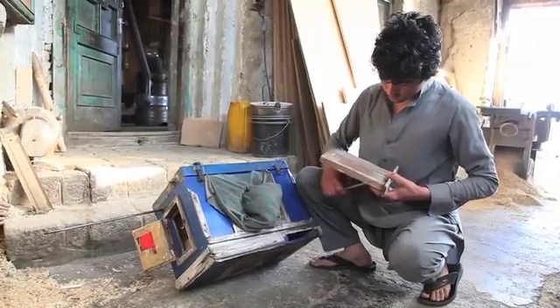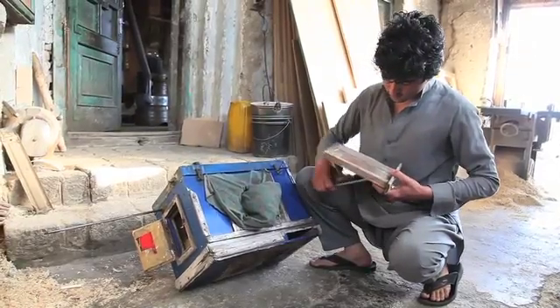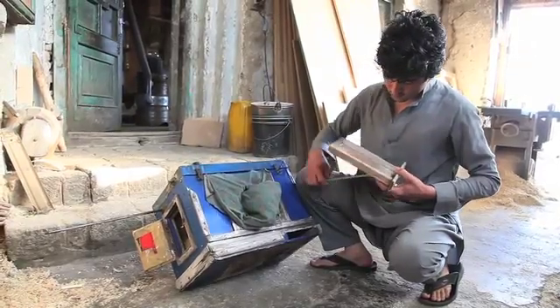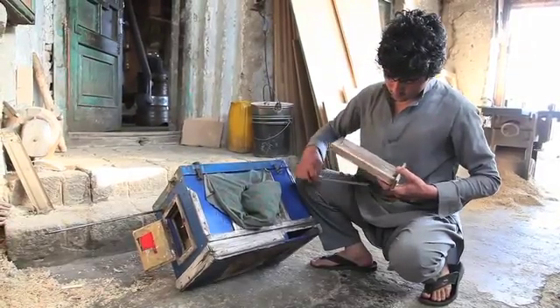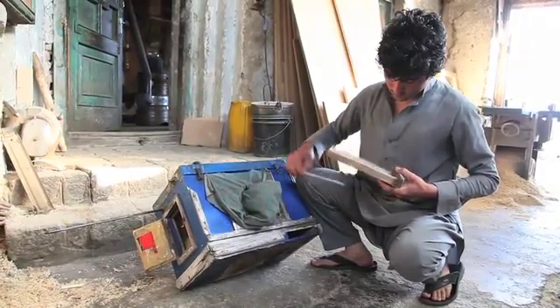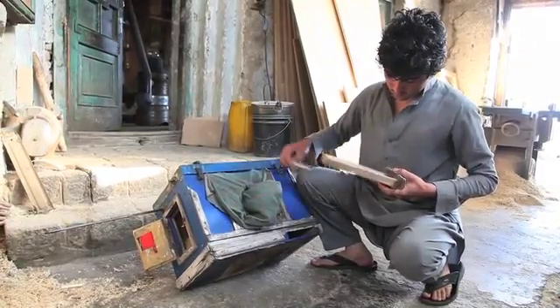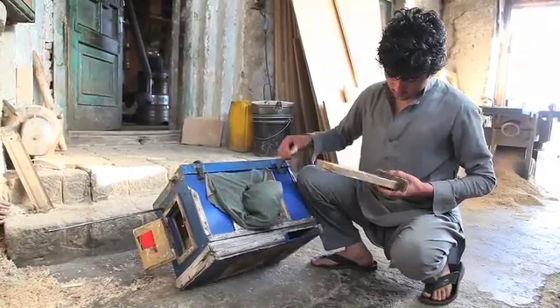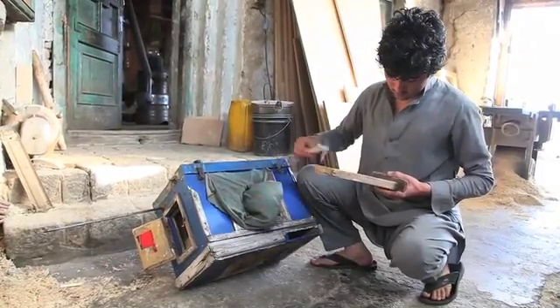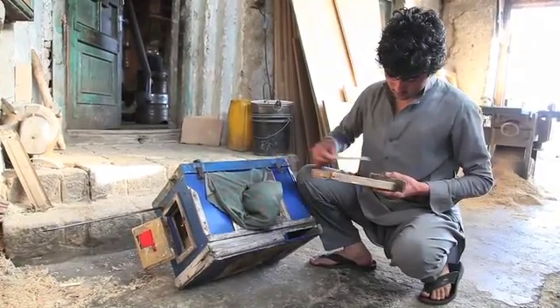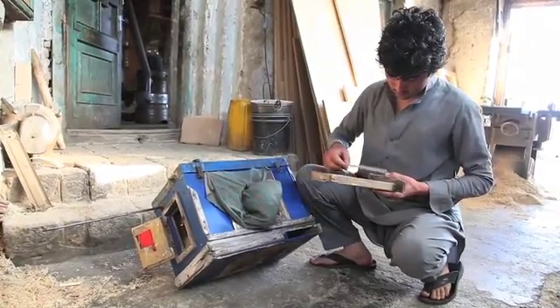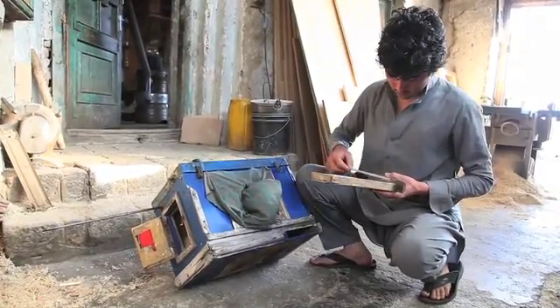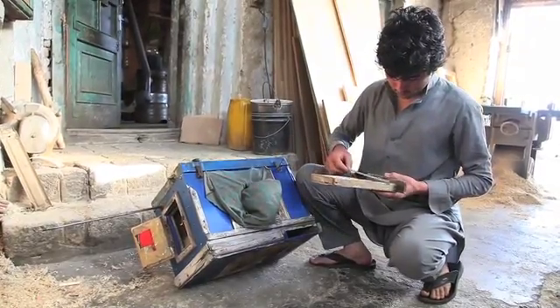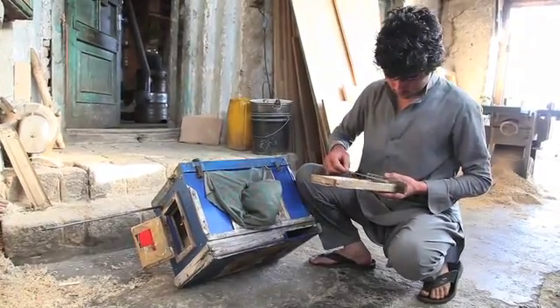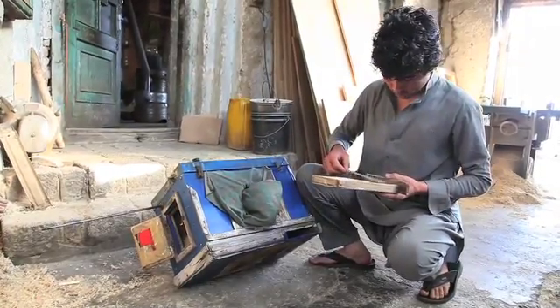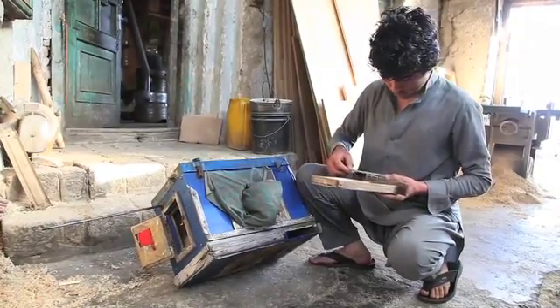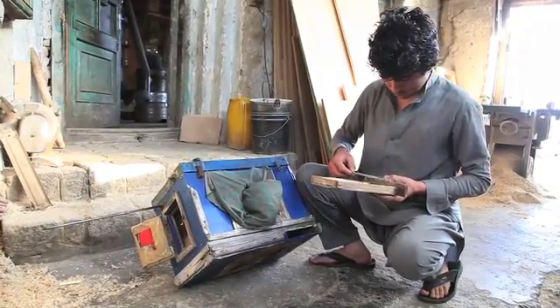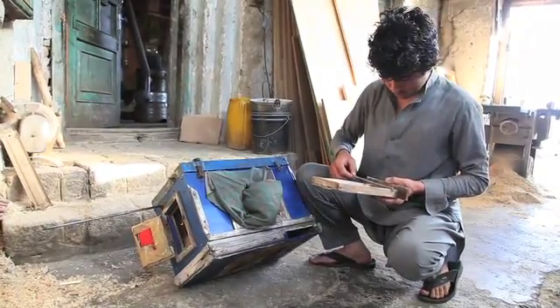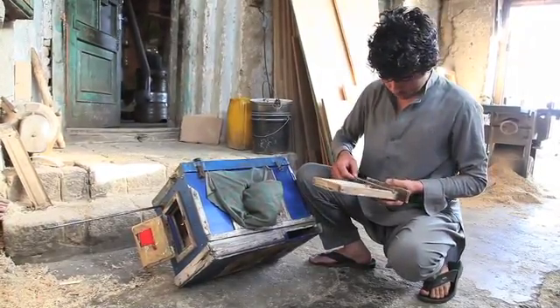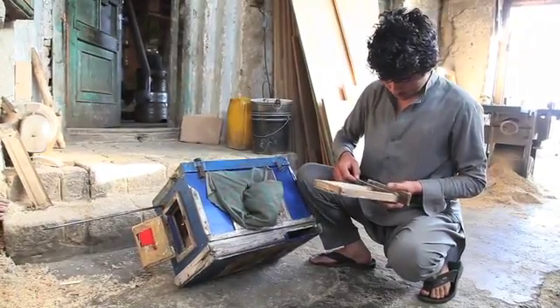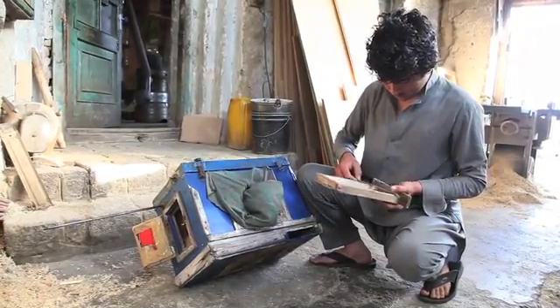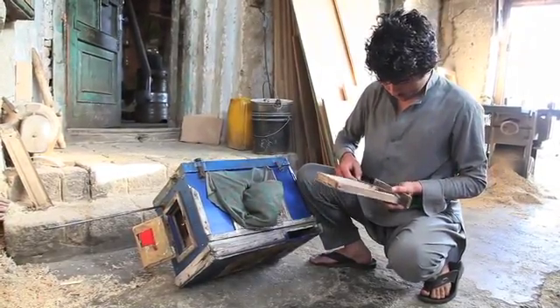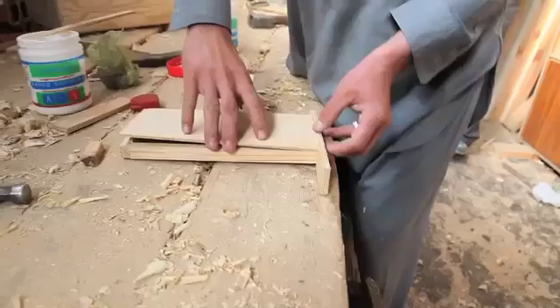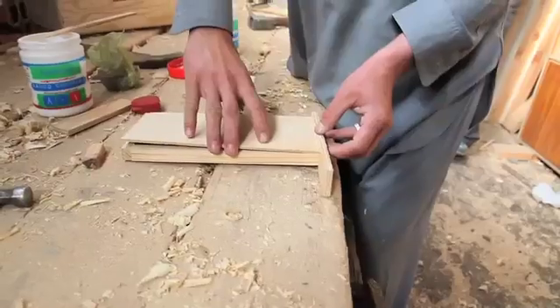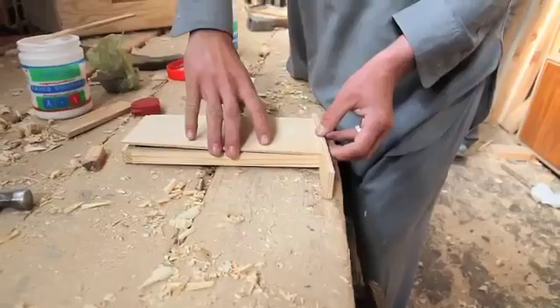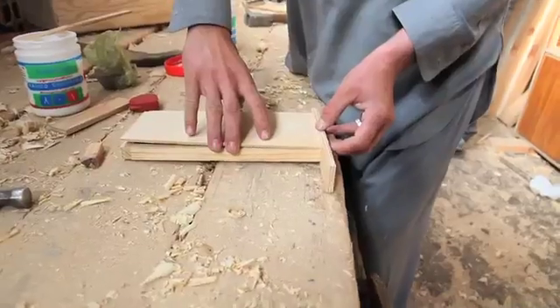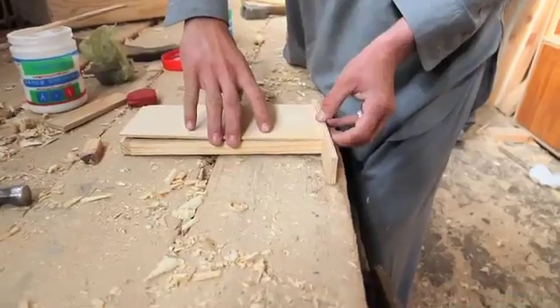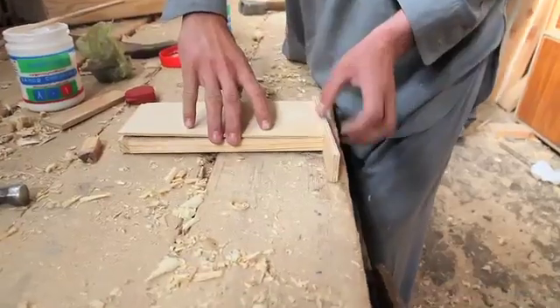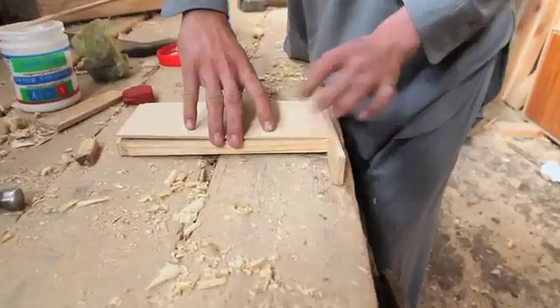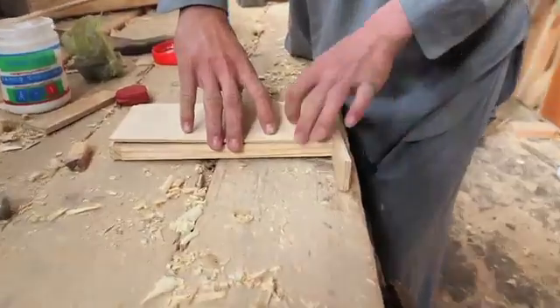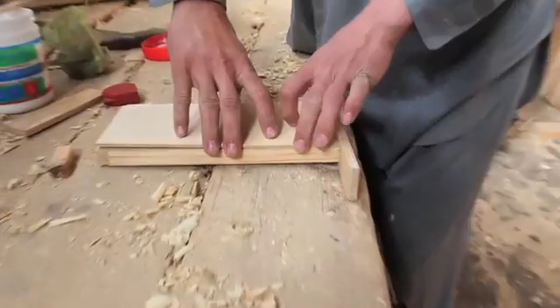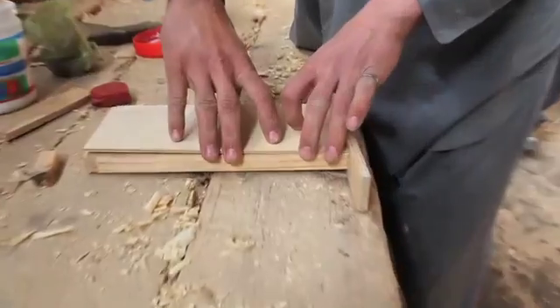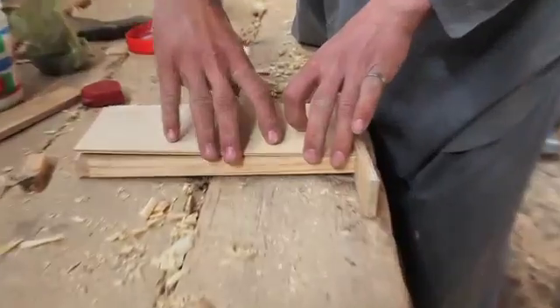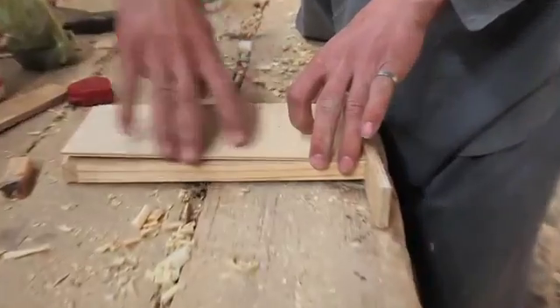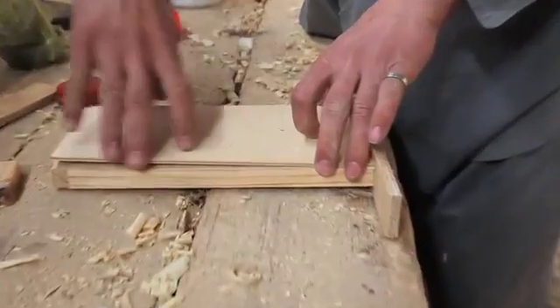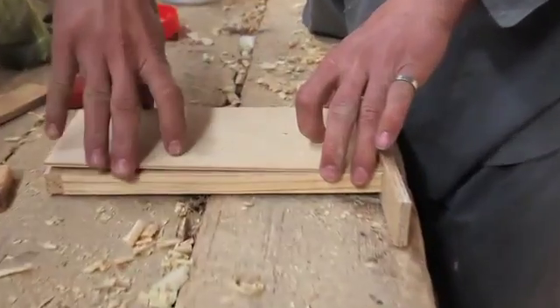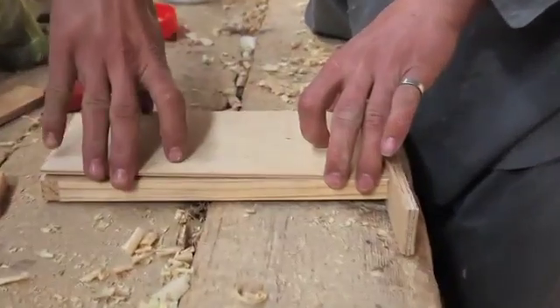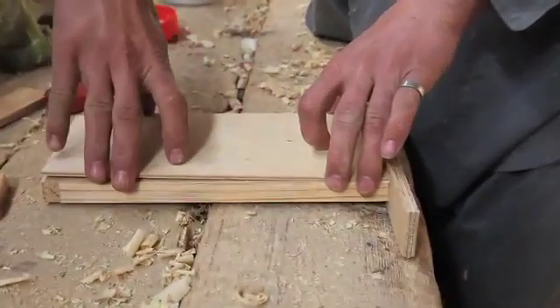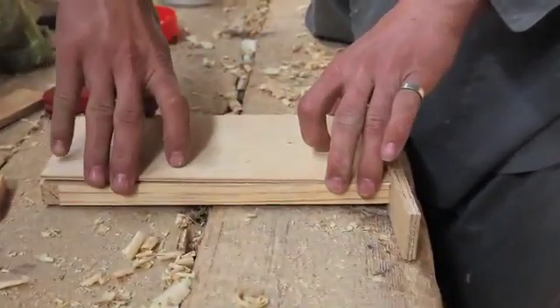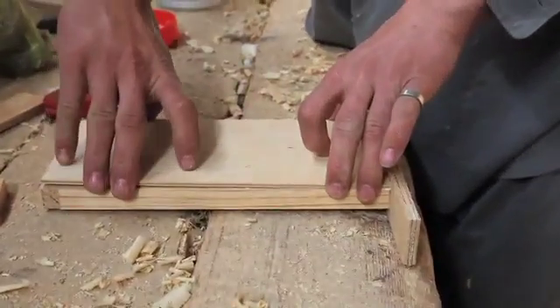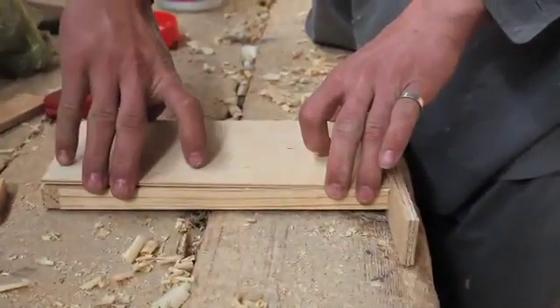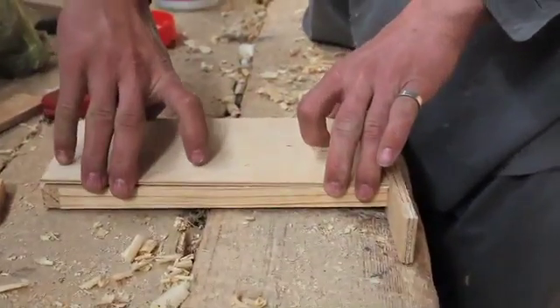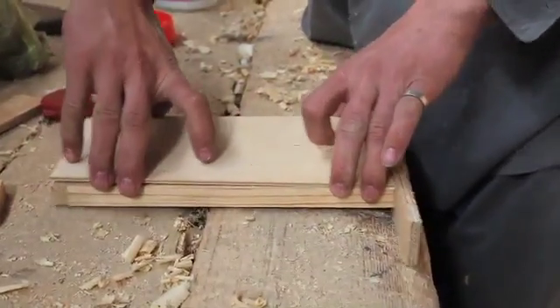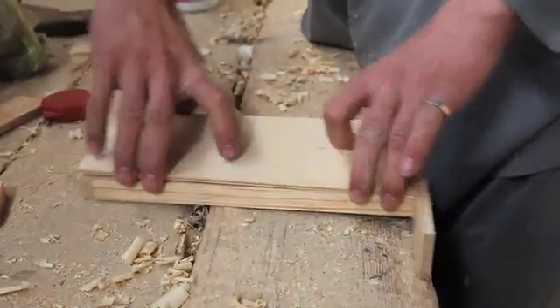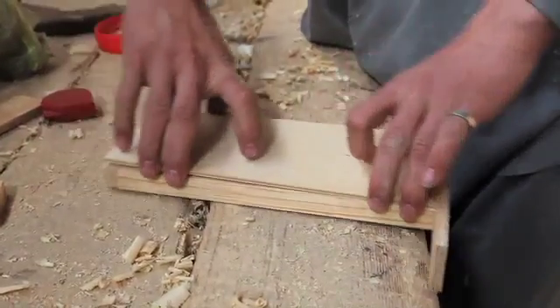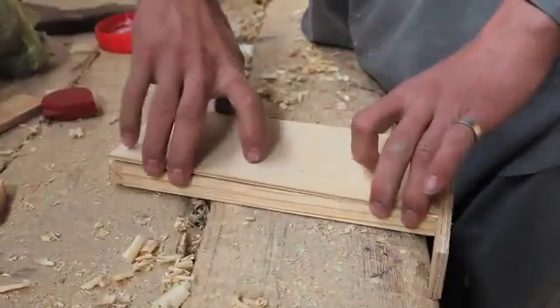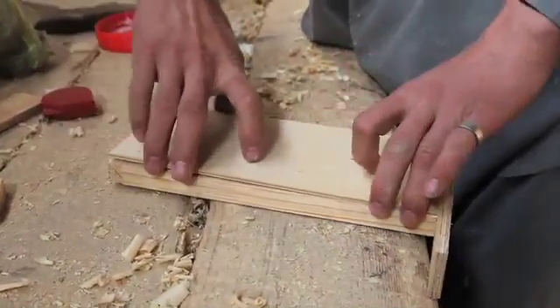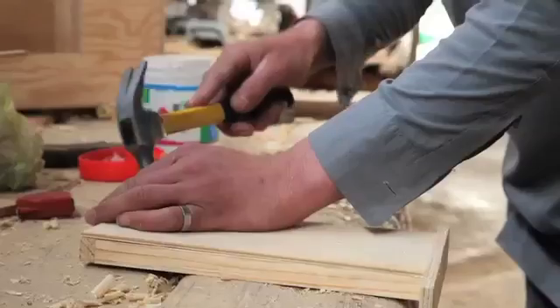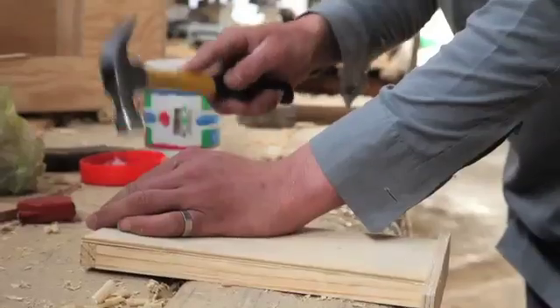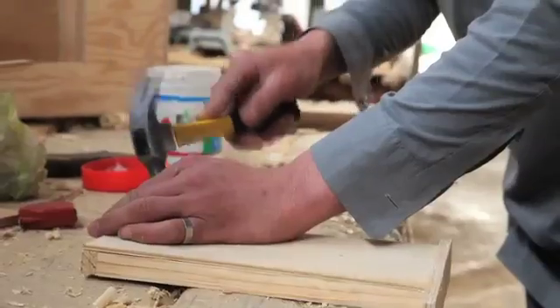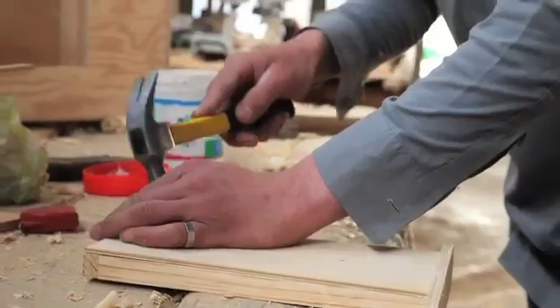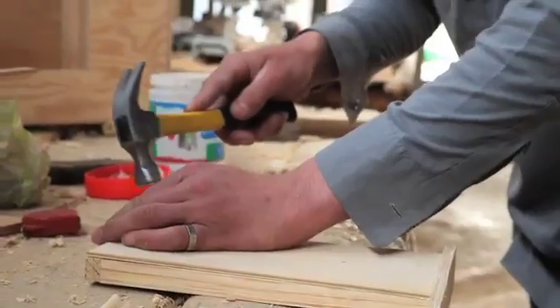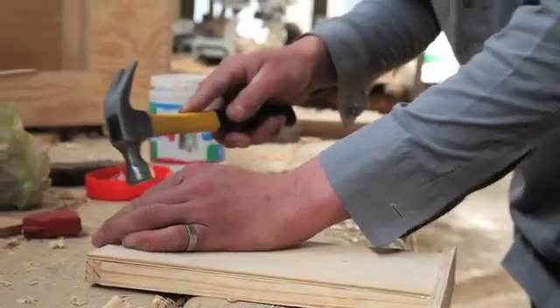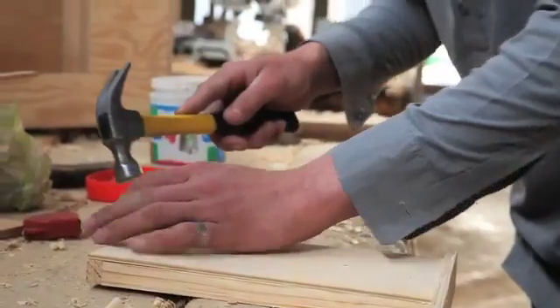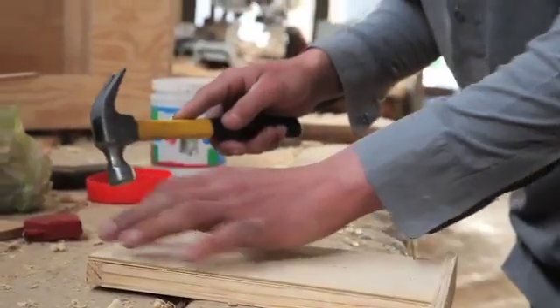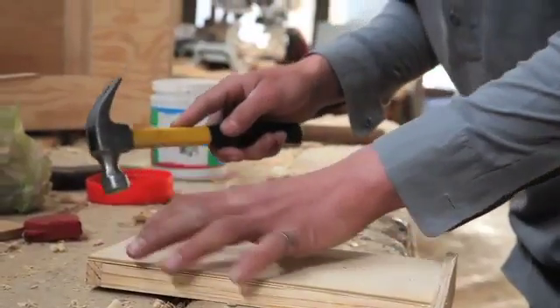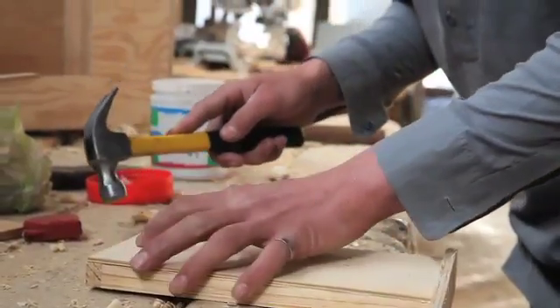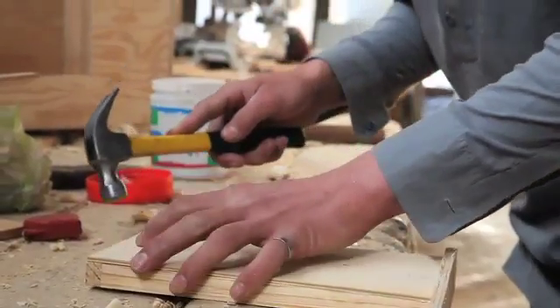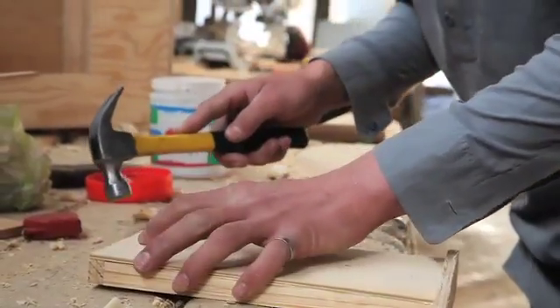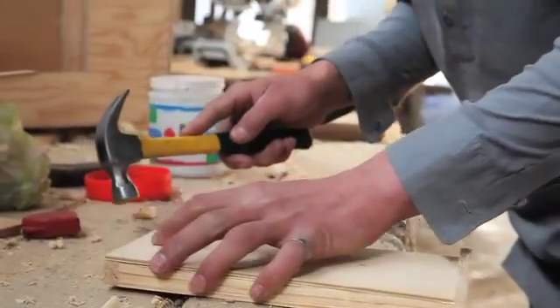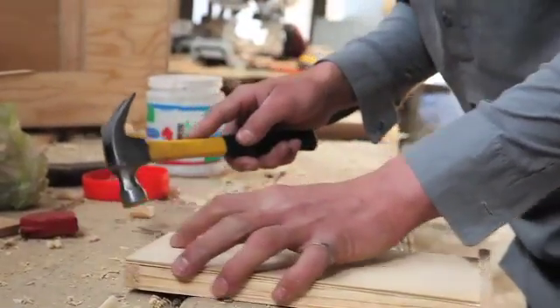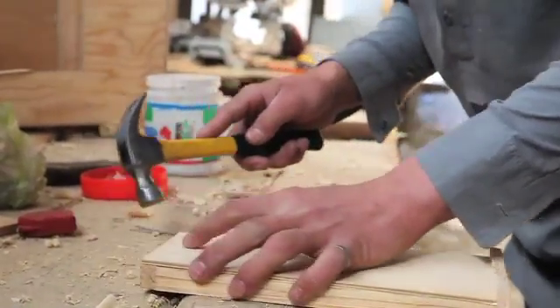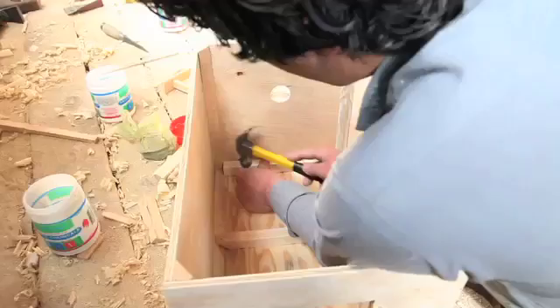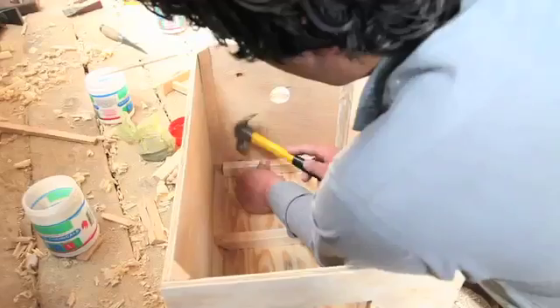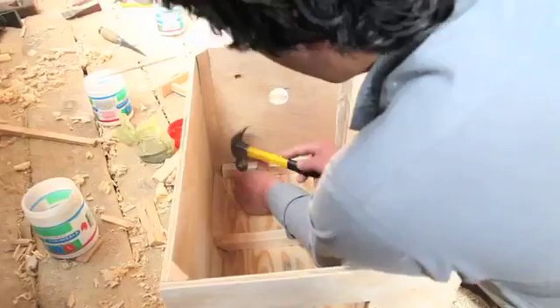The drawer of the camera, used for storing the photographer's odds and ends, and the drawer casing.